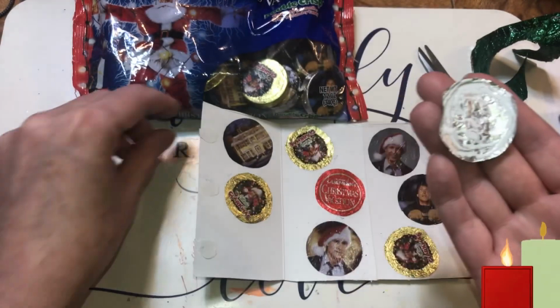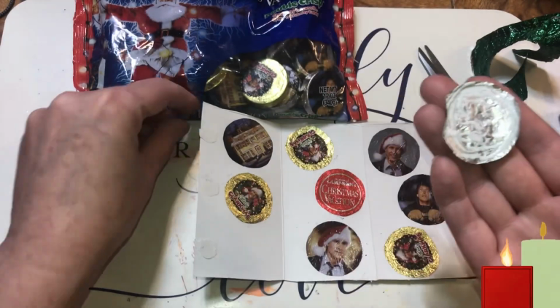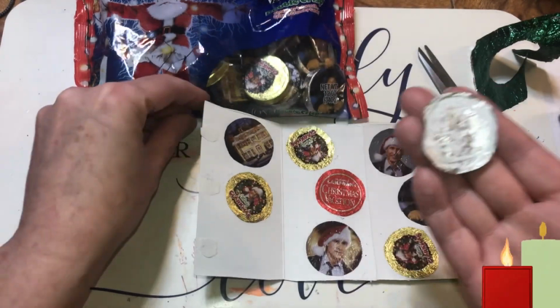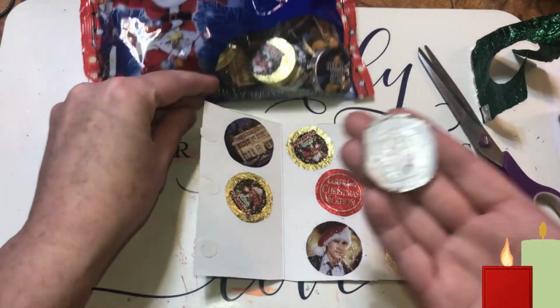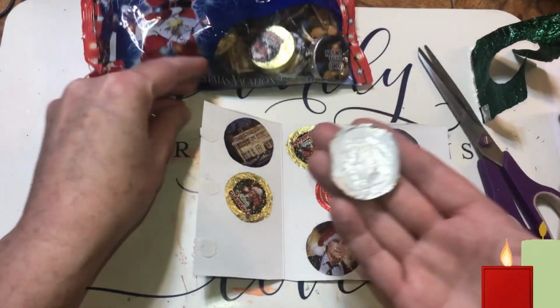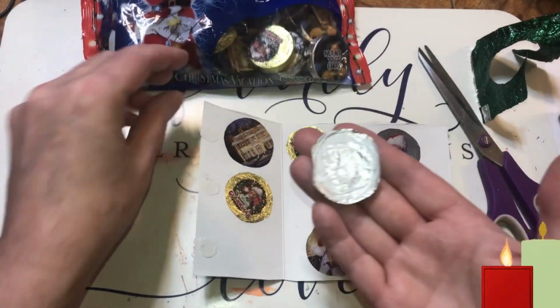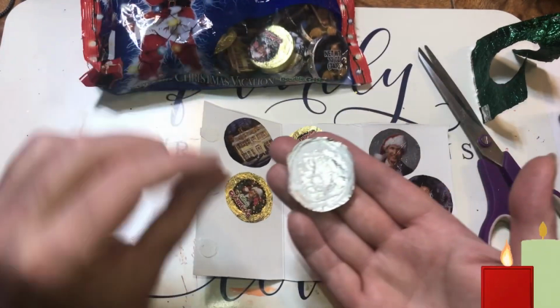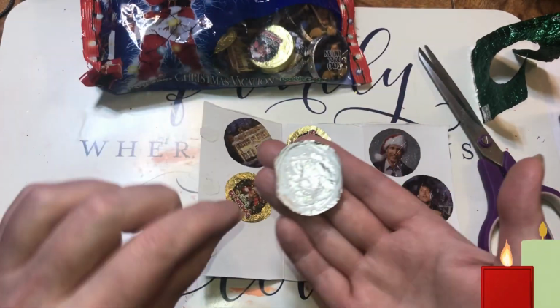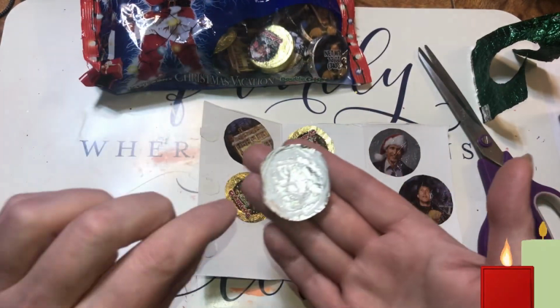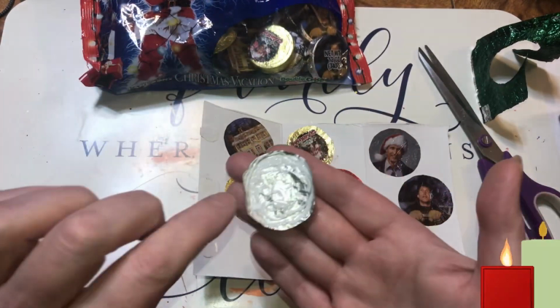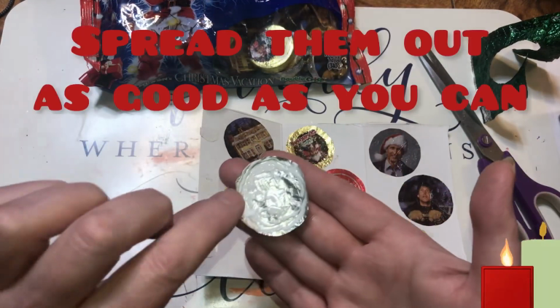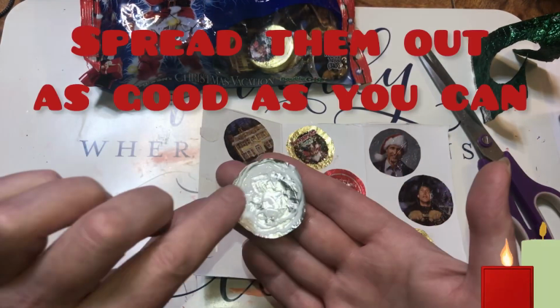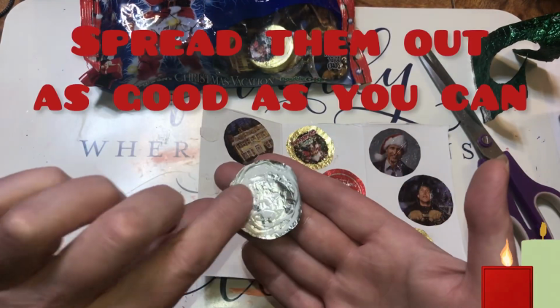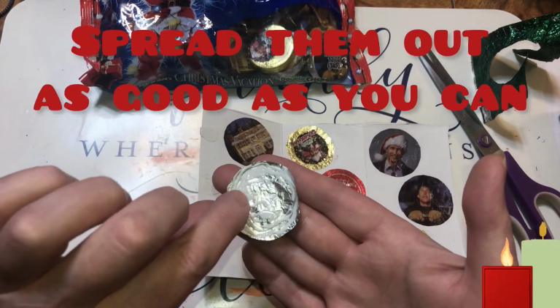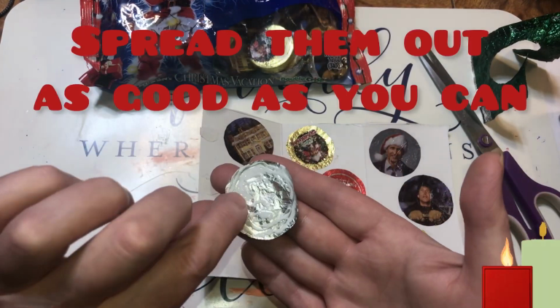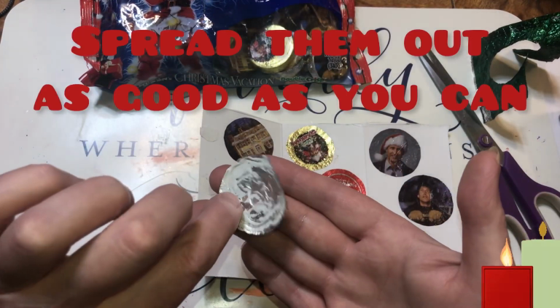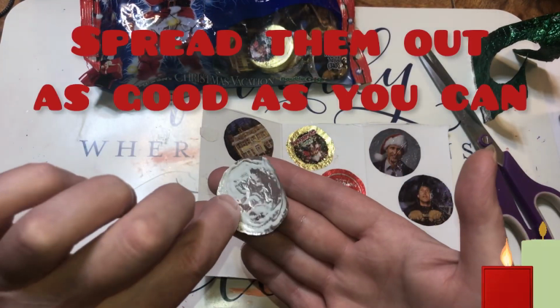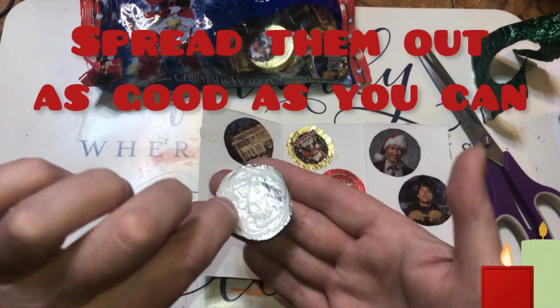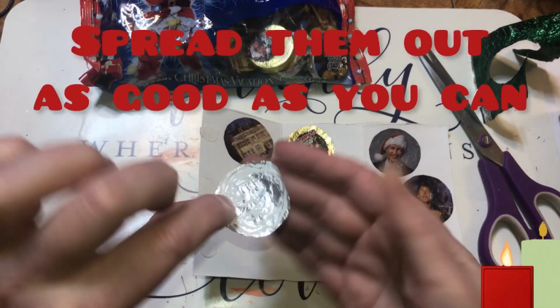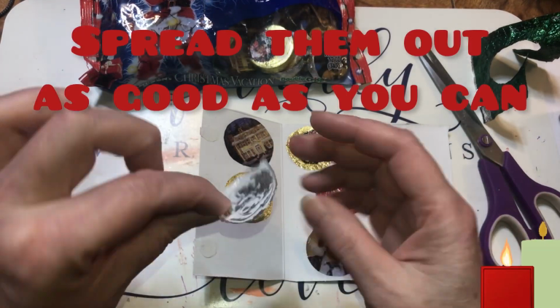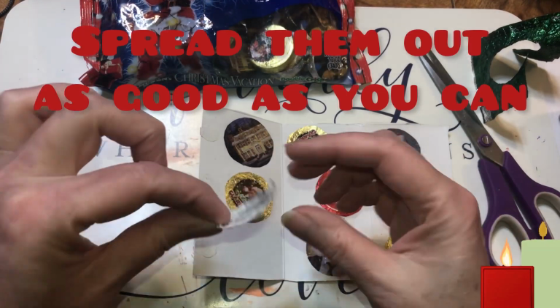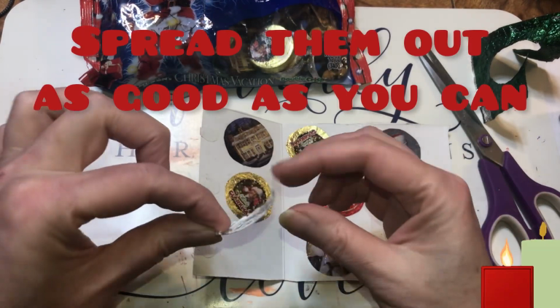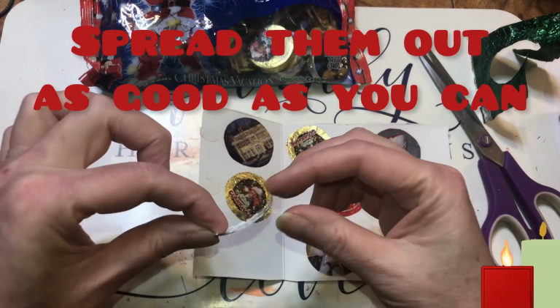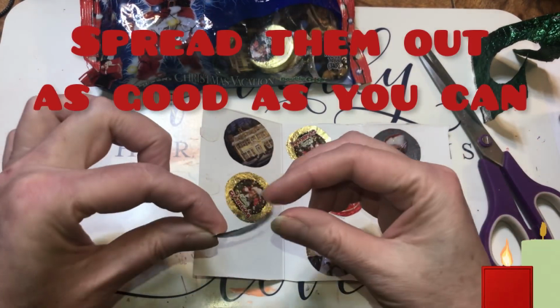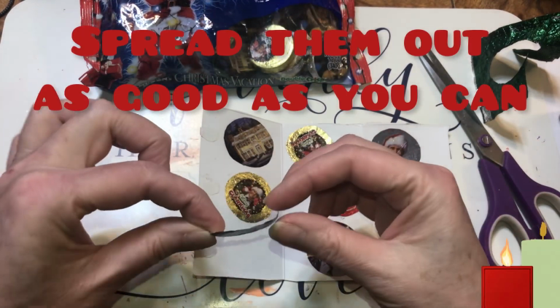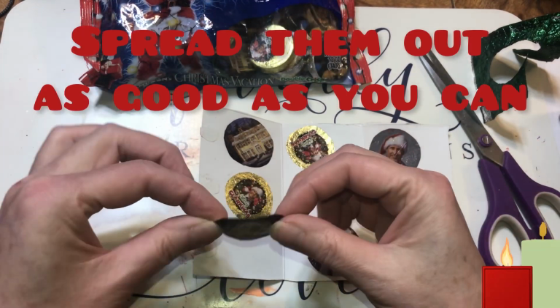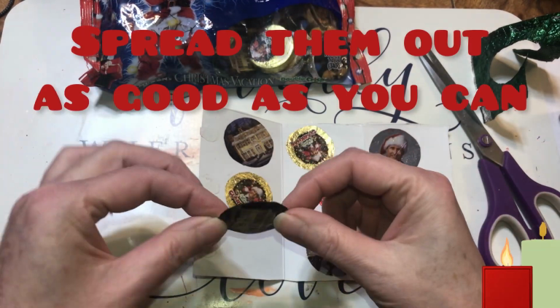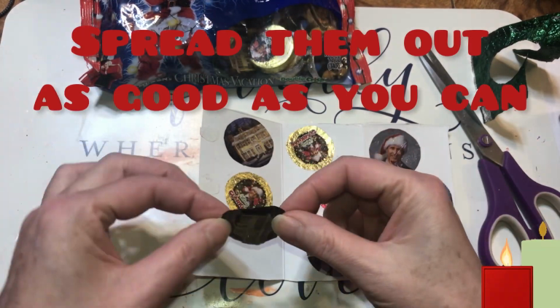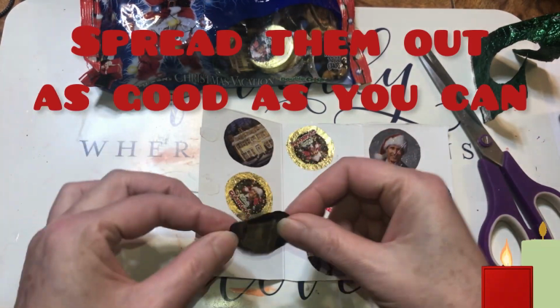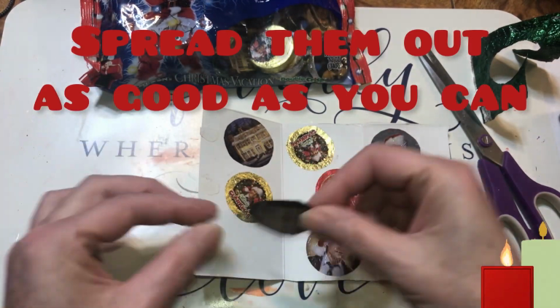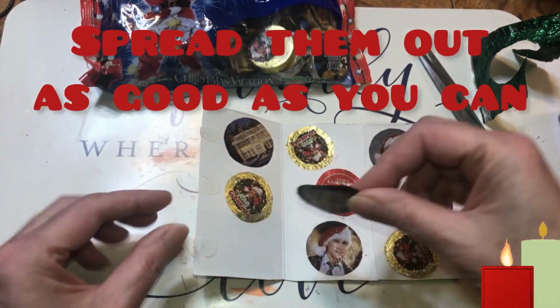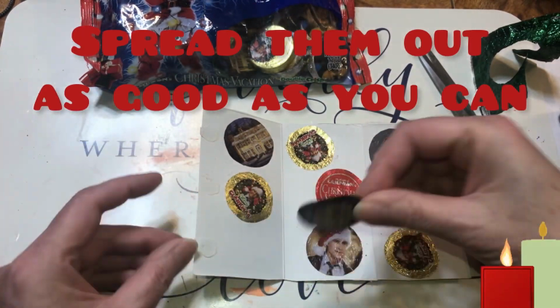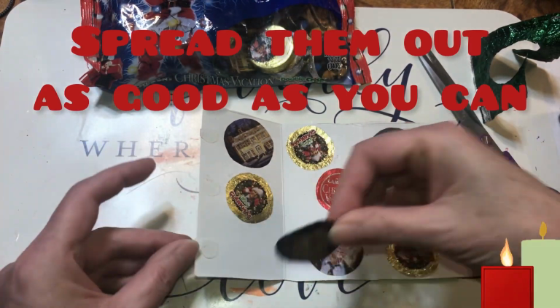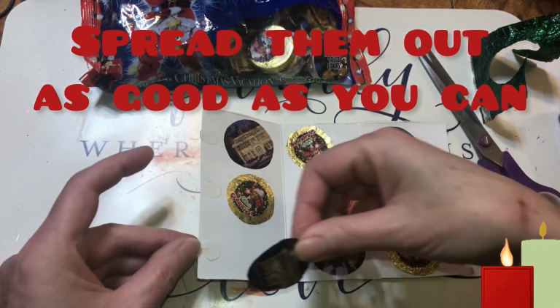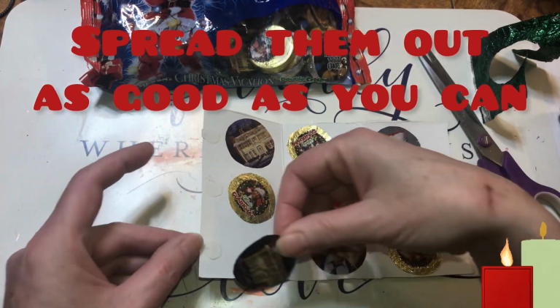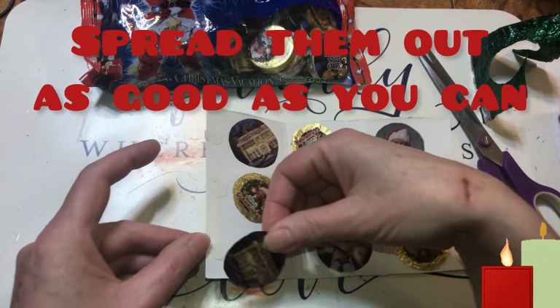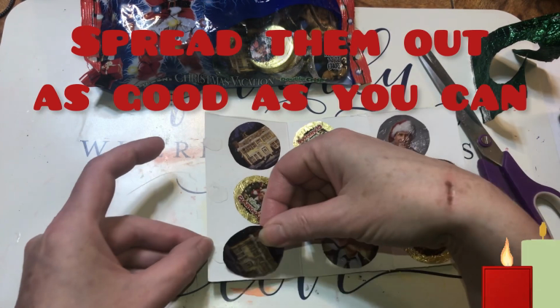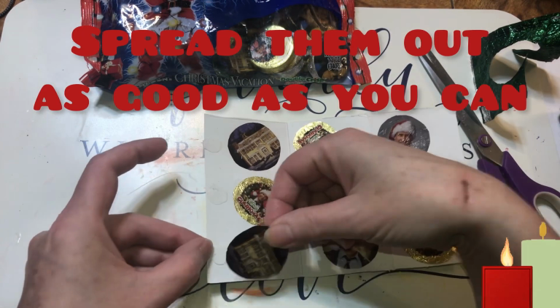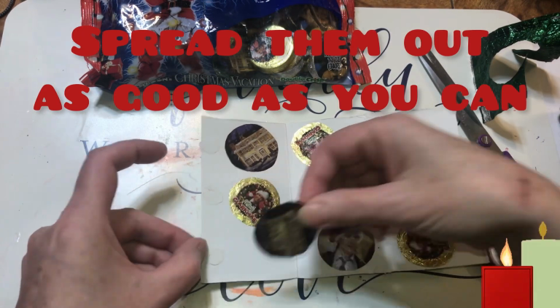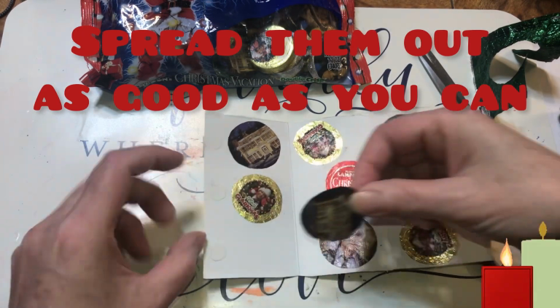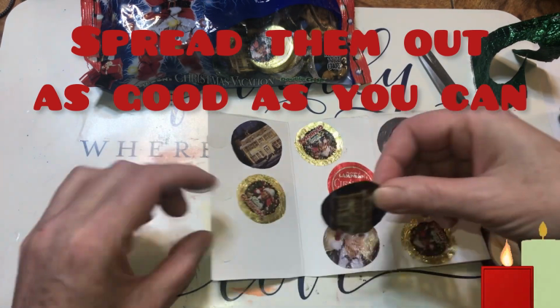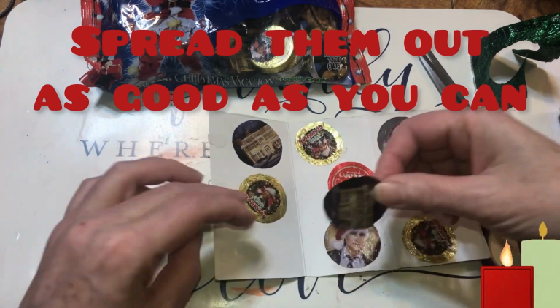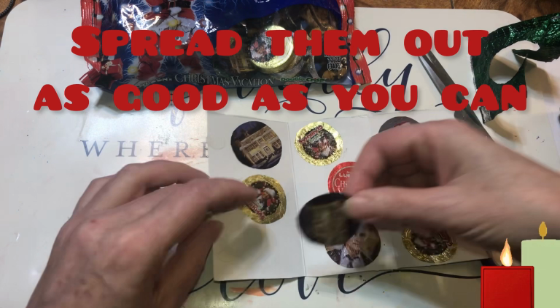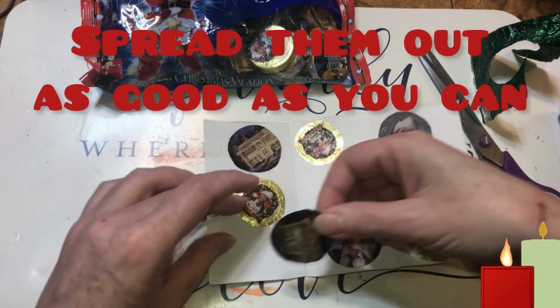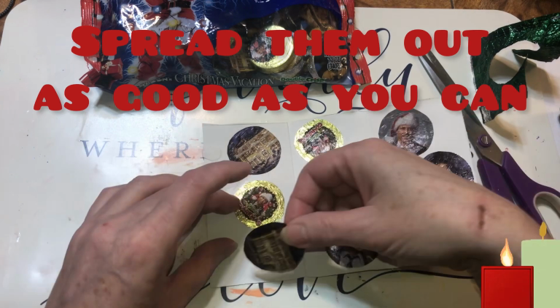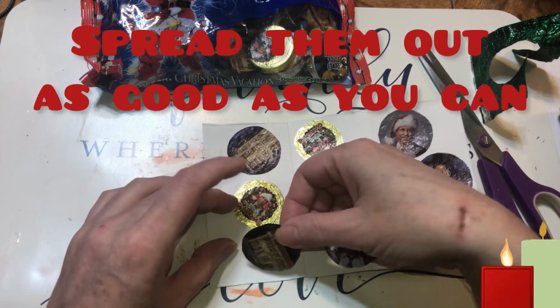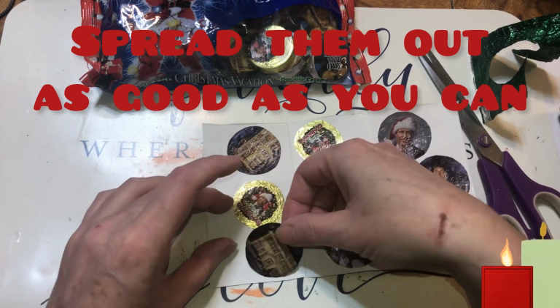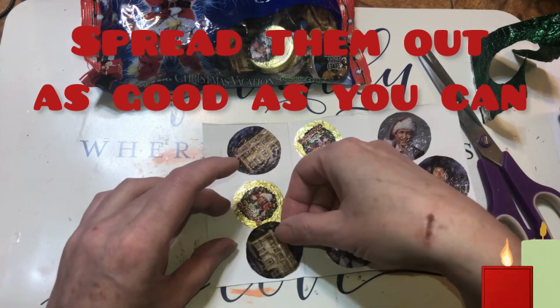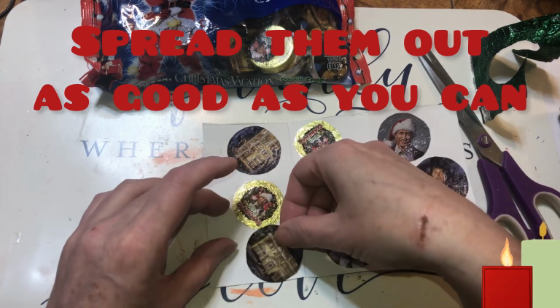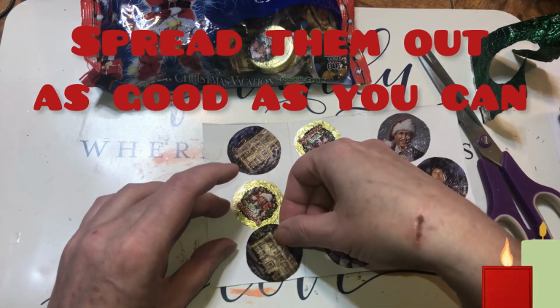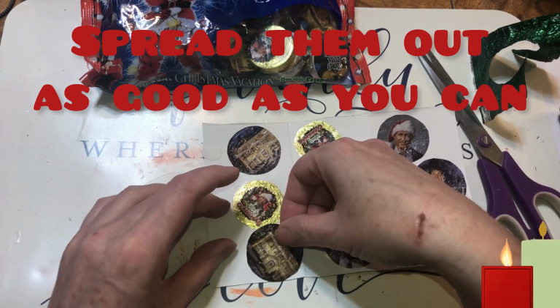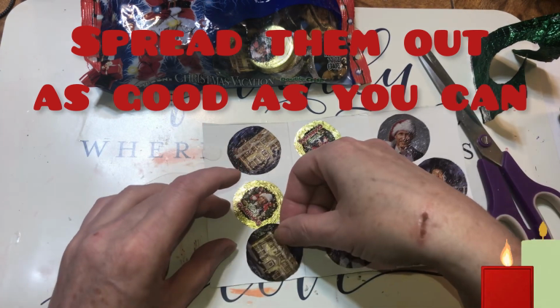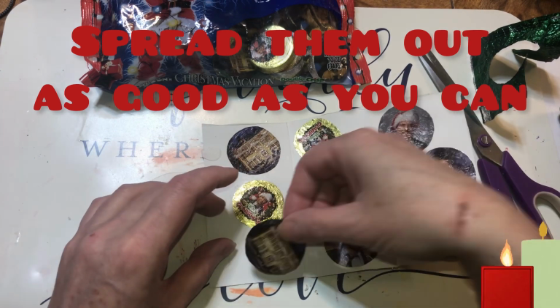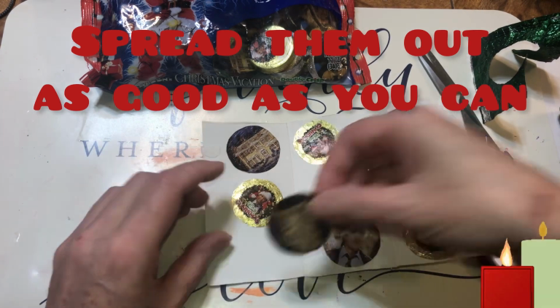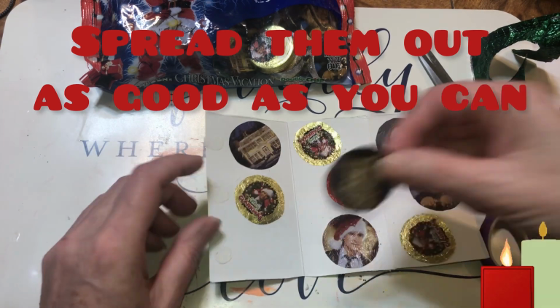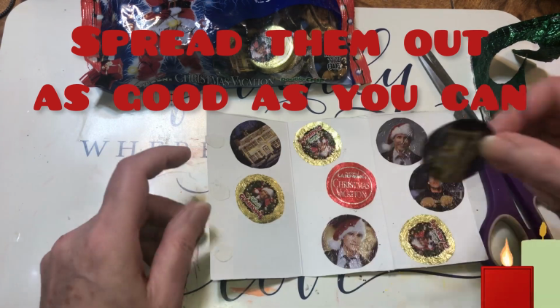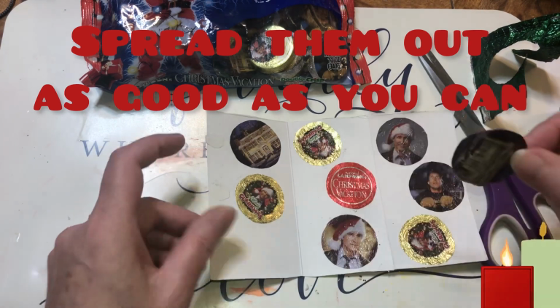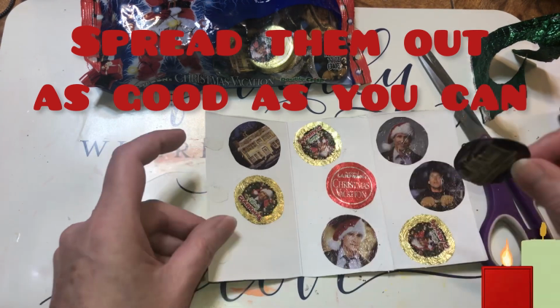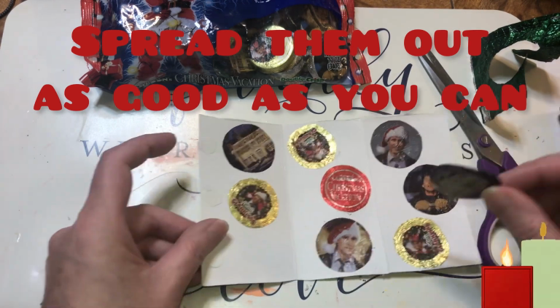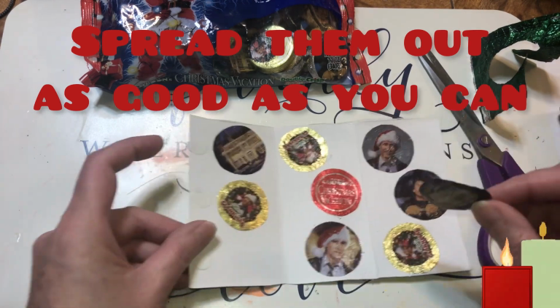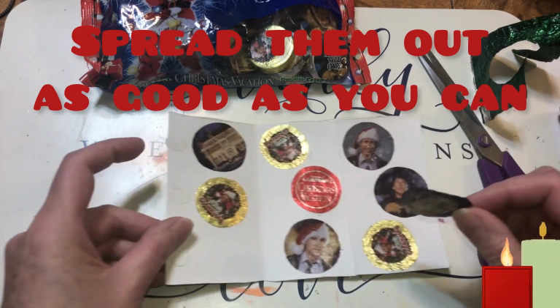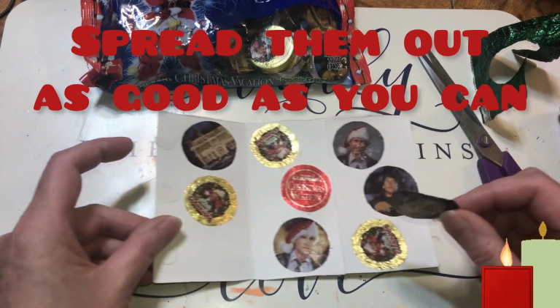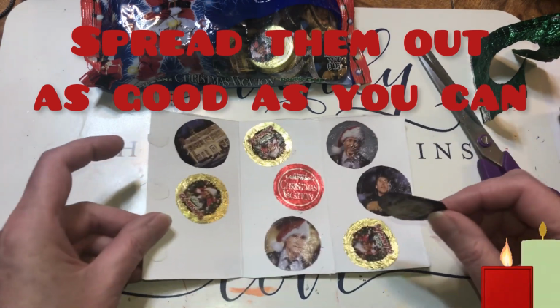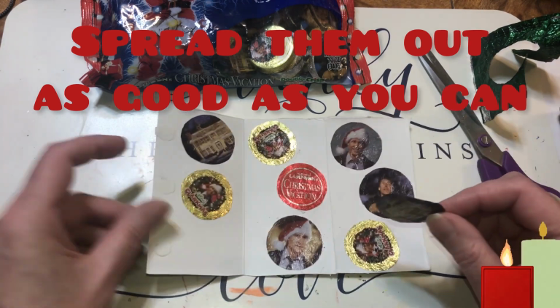Just take your little cut out — this is that house from the movie — and then just glue it down. I still have some of these drying.